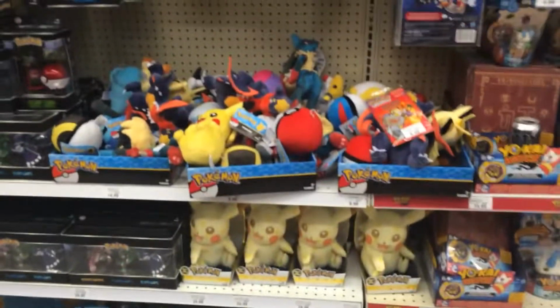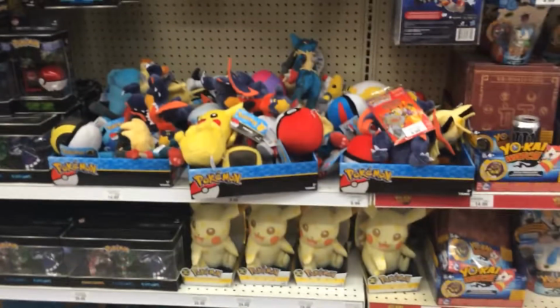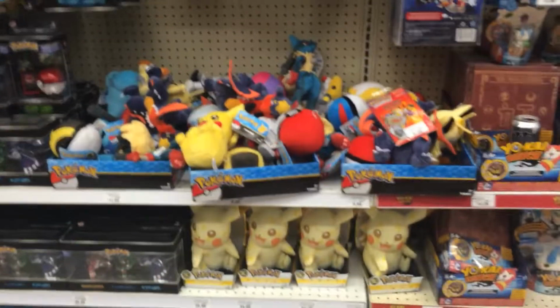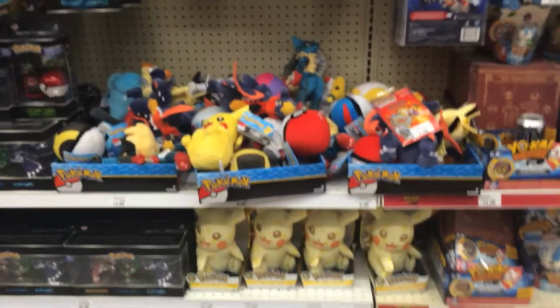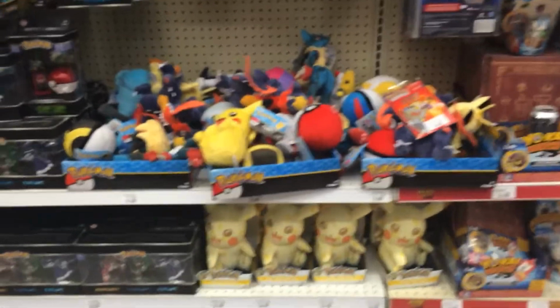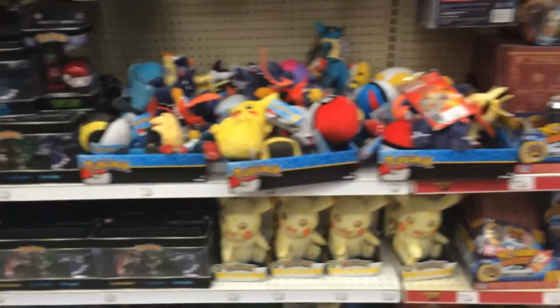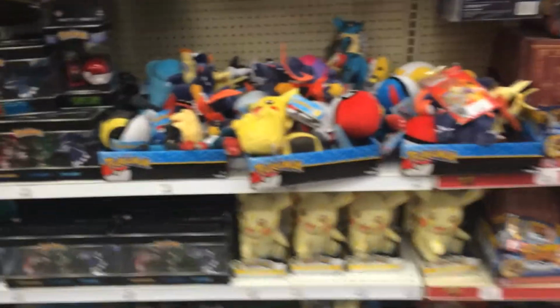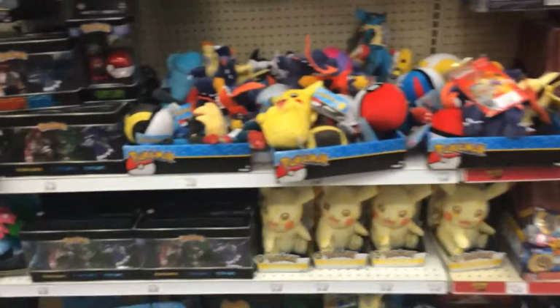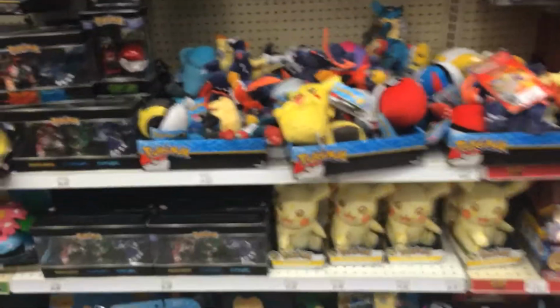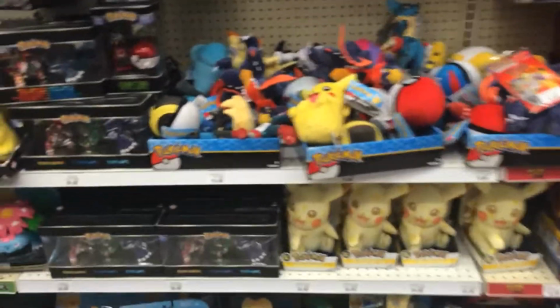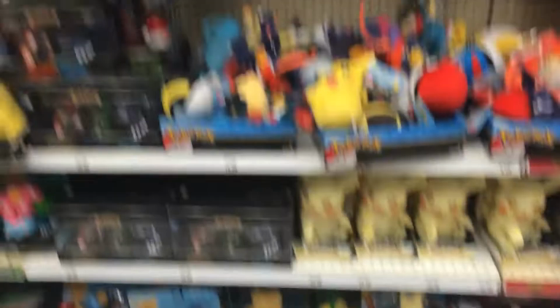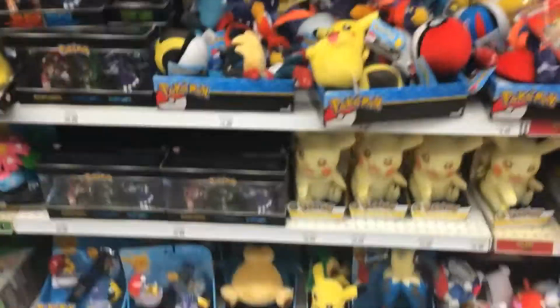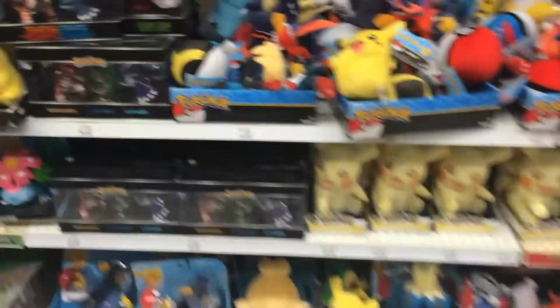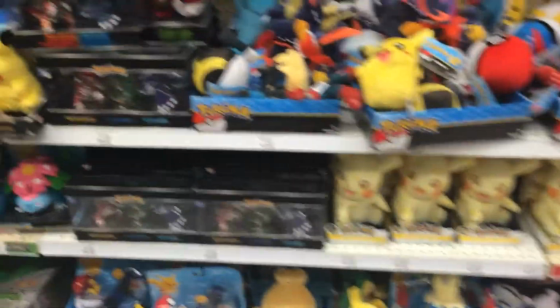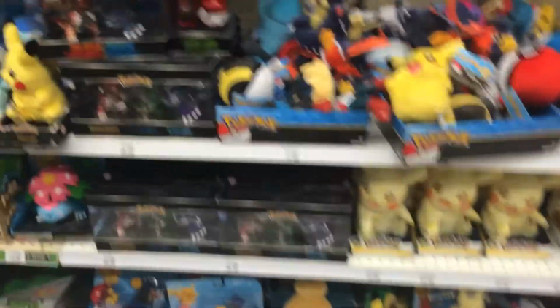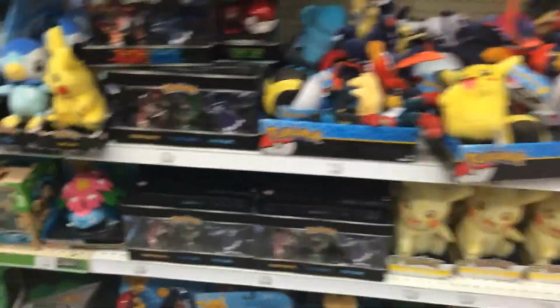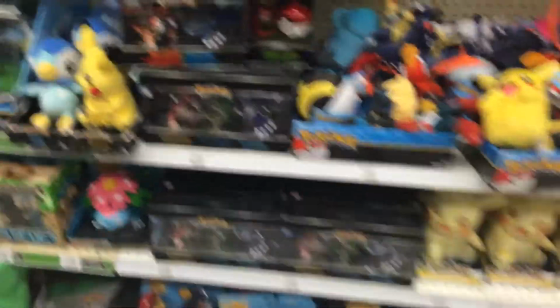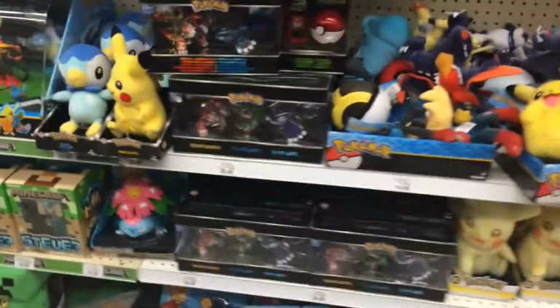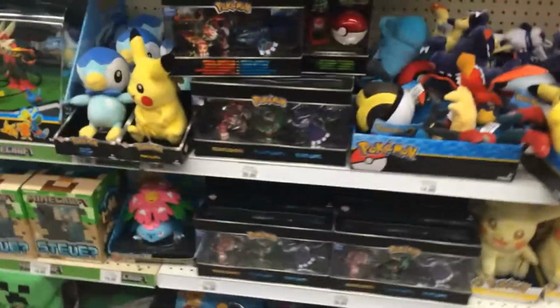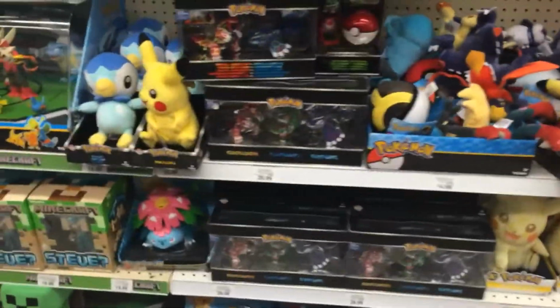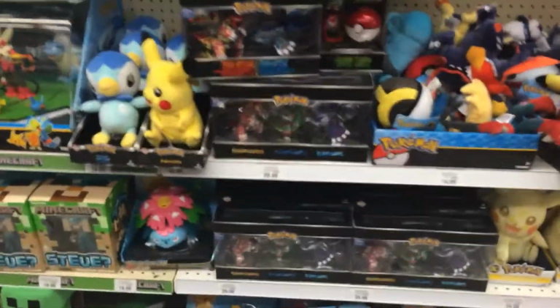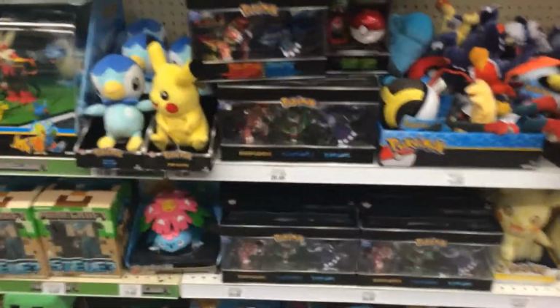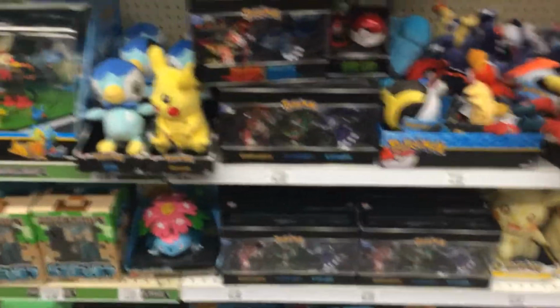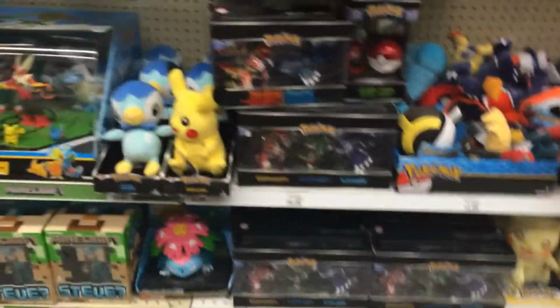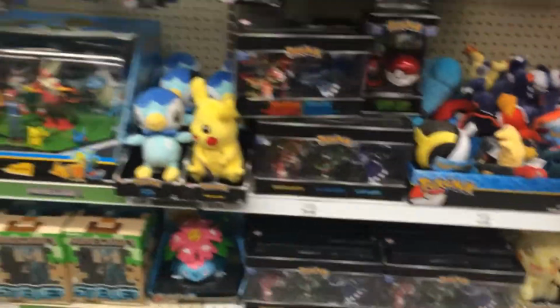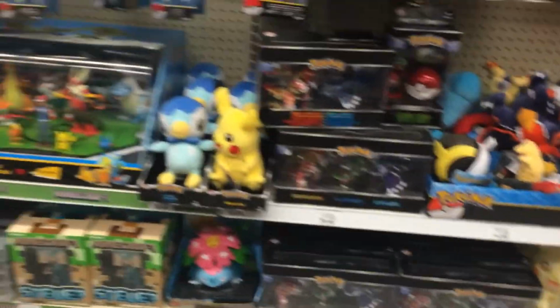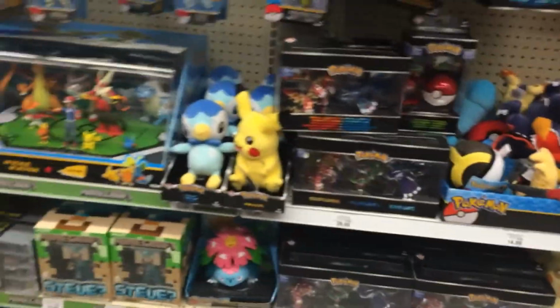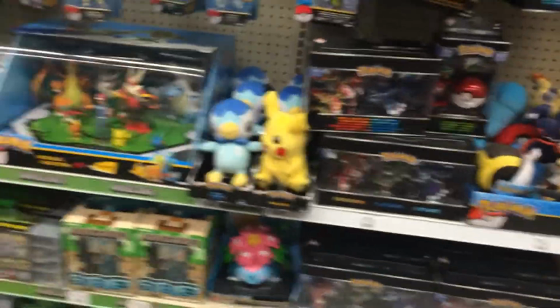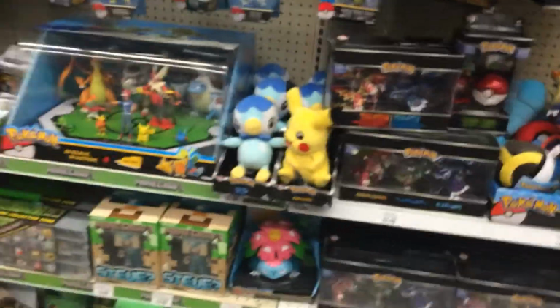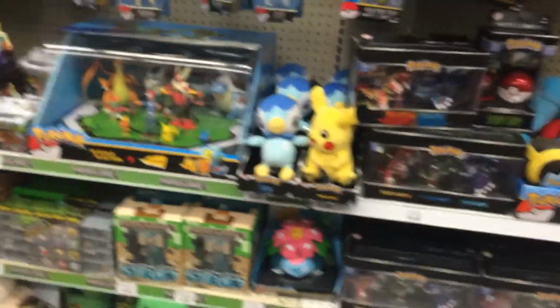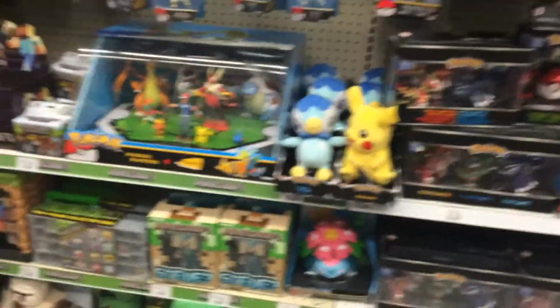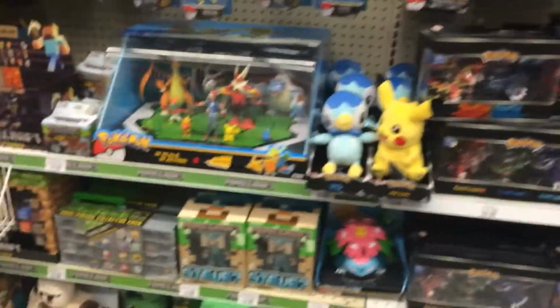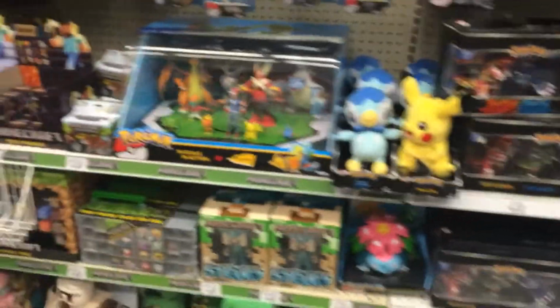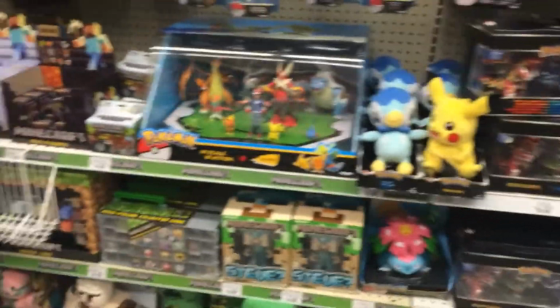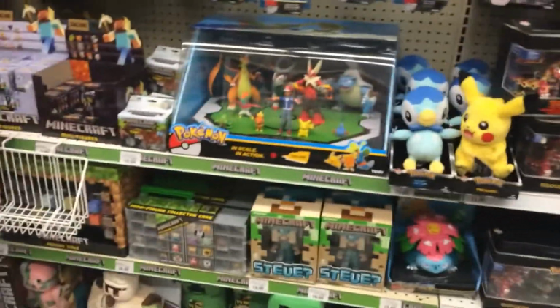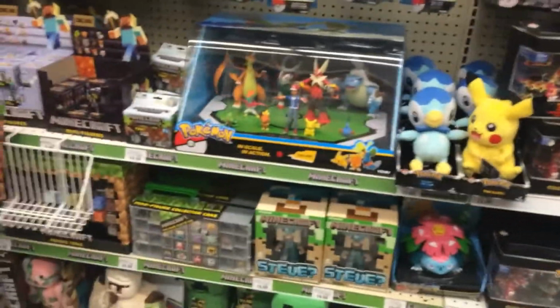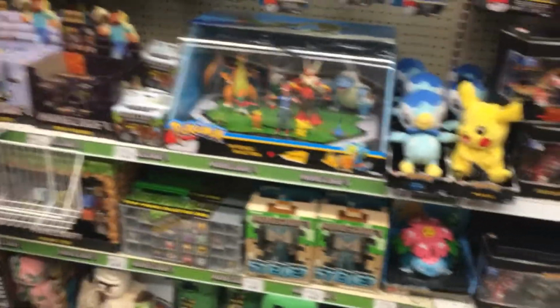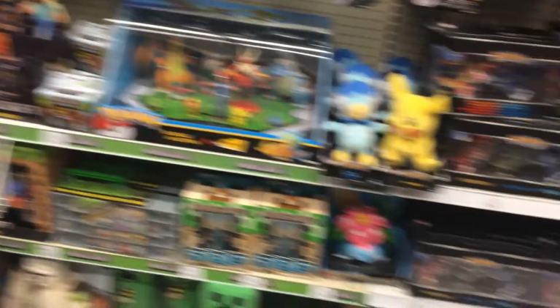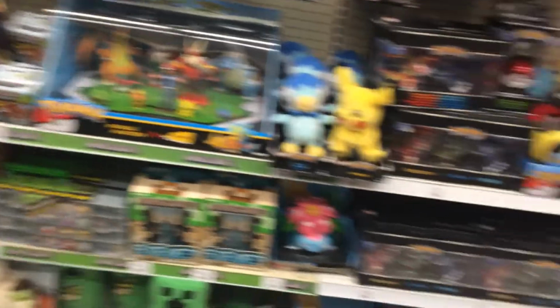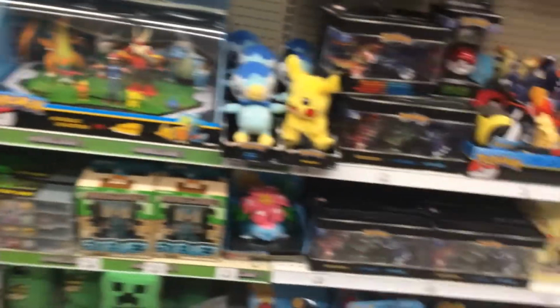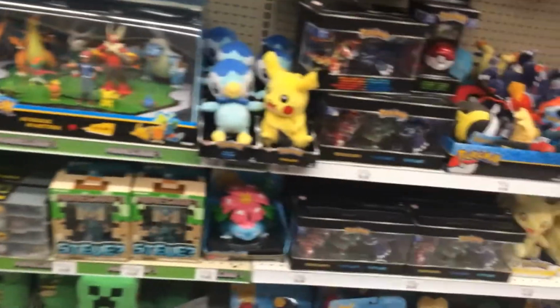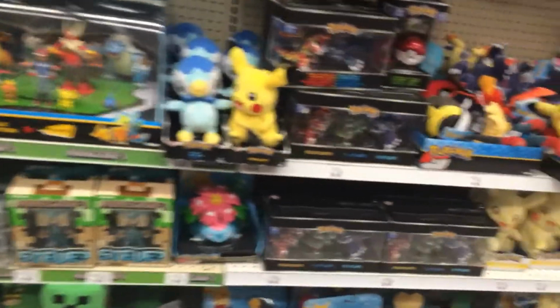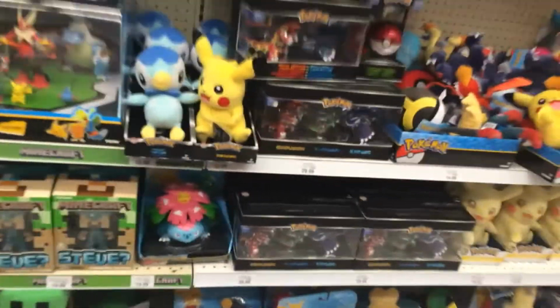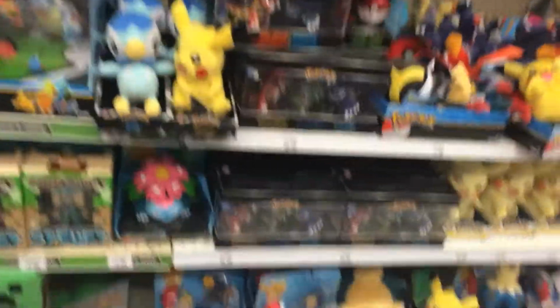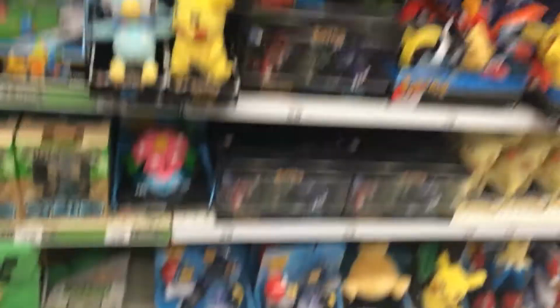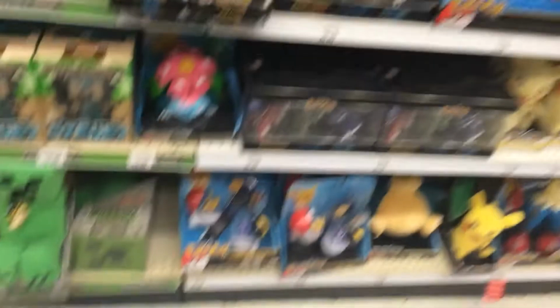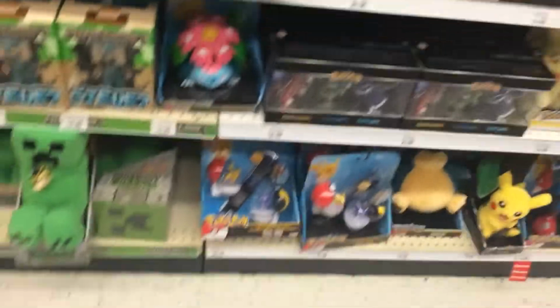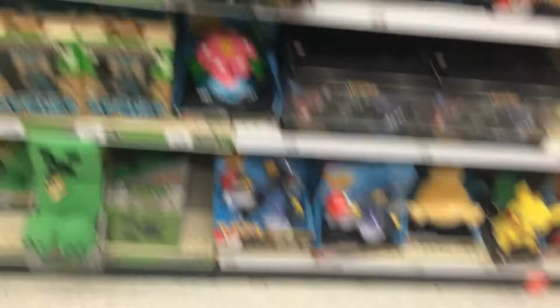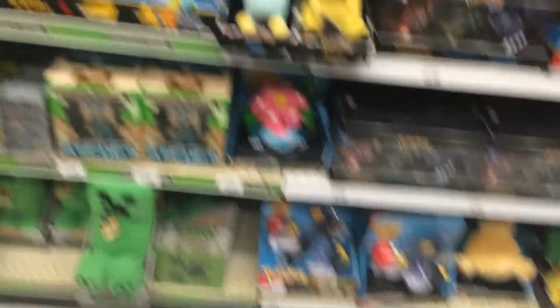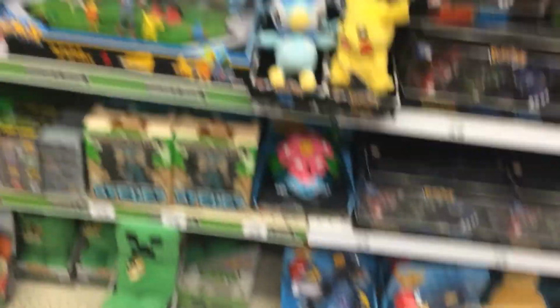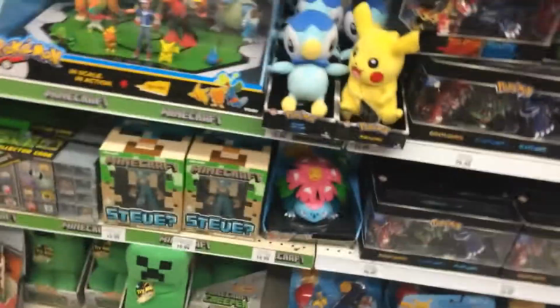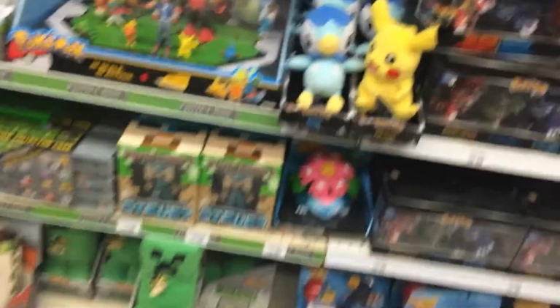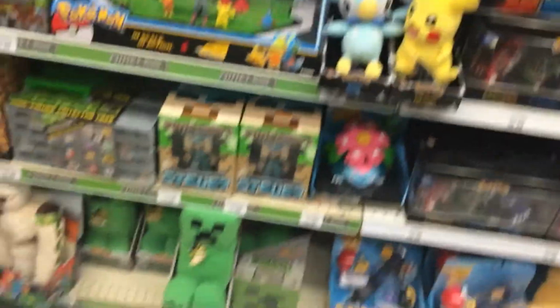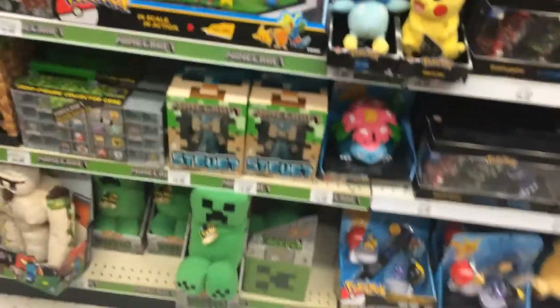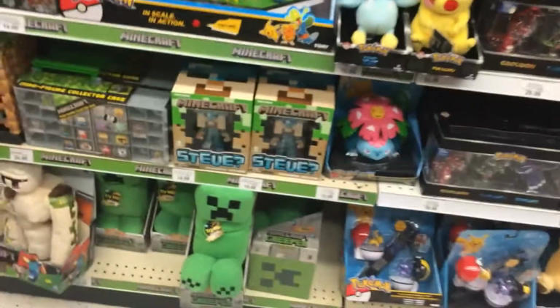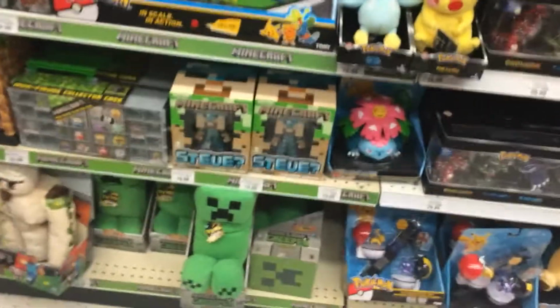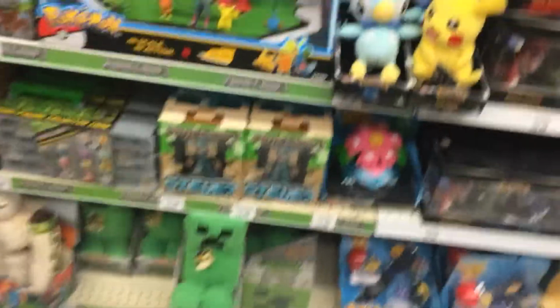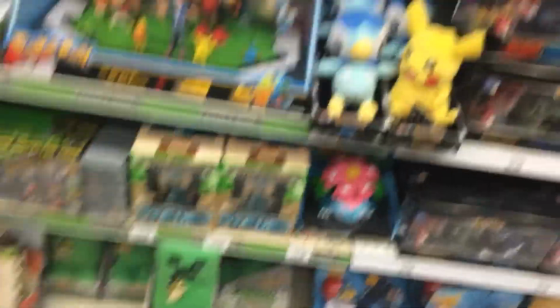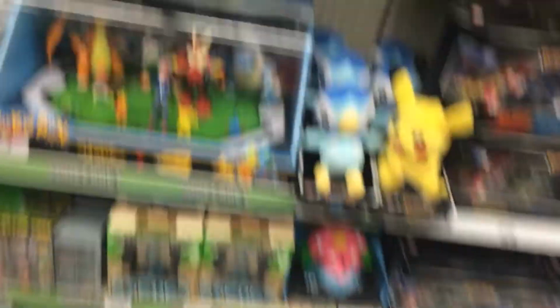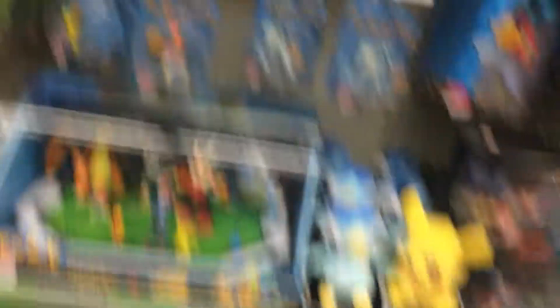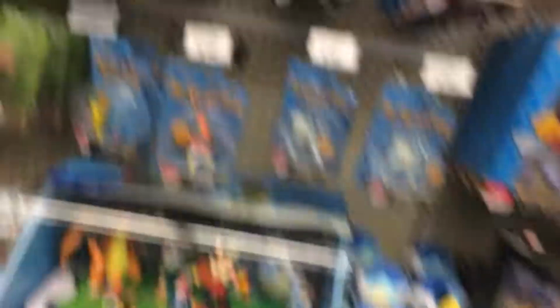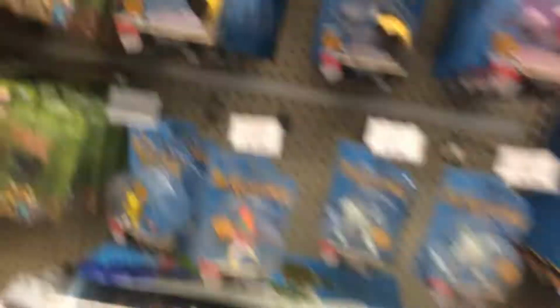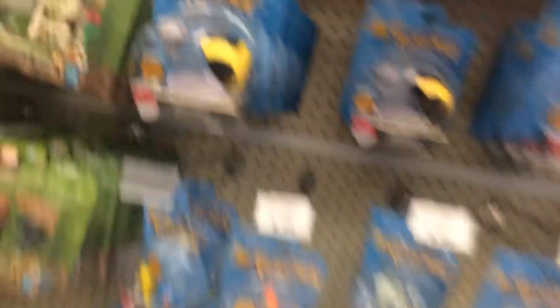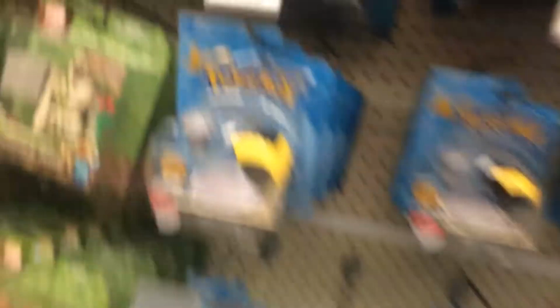Hey guys, it's Squidward in the Closet90210 here, and I'm in Toys R Us. I don't know if they're going to let me record, but I'm just going to look at this Pokemon stuff and see what other stuff they got.